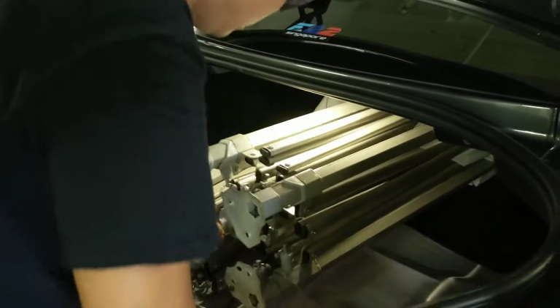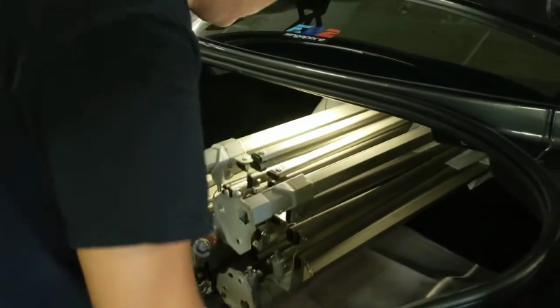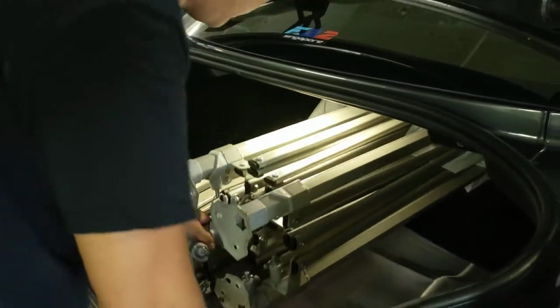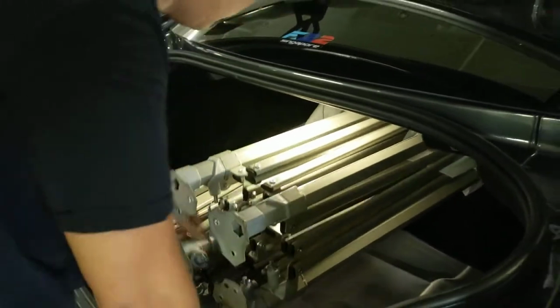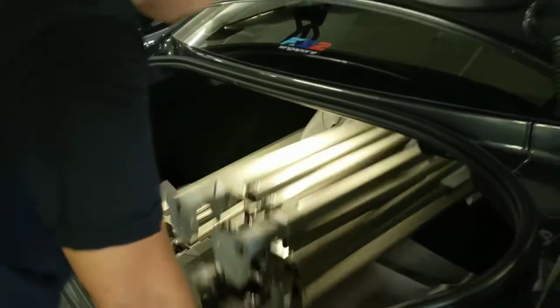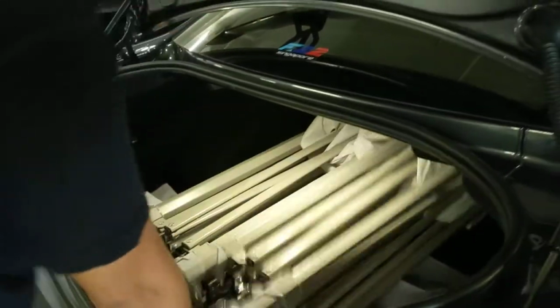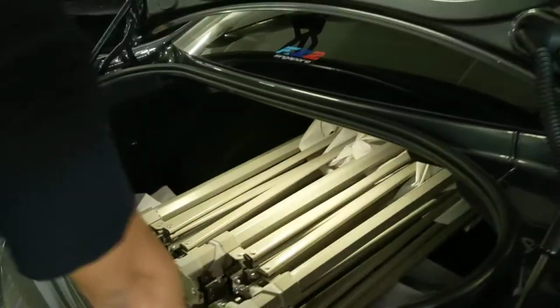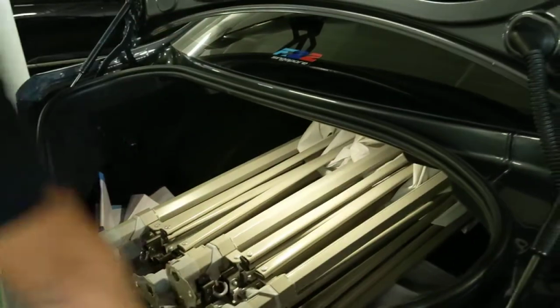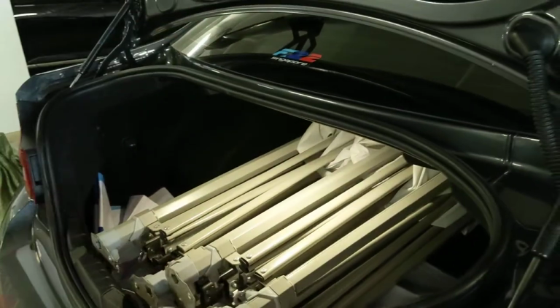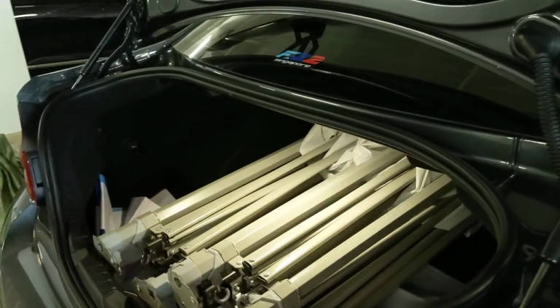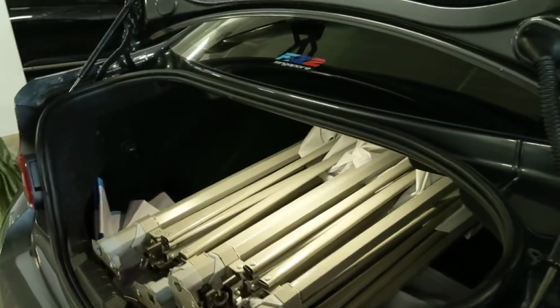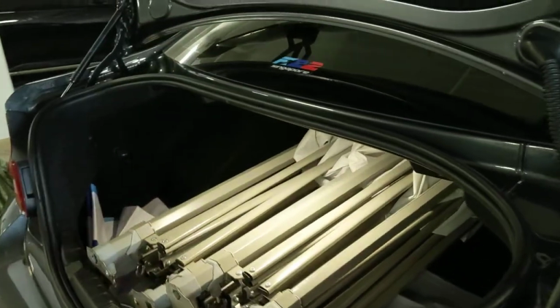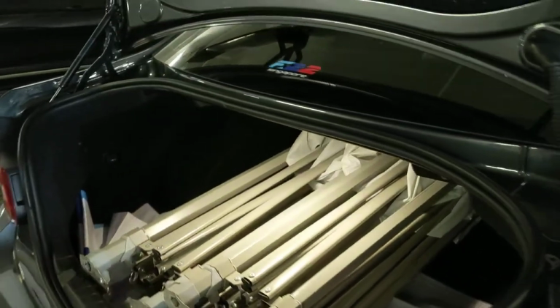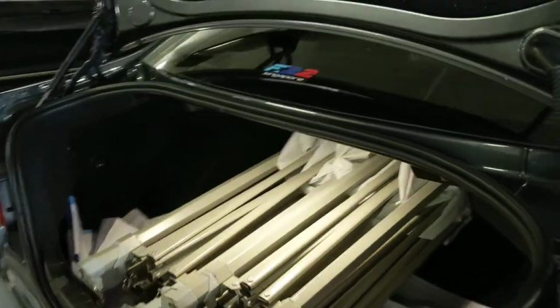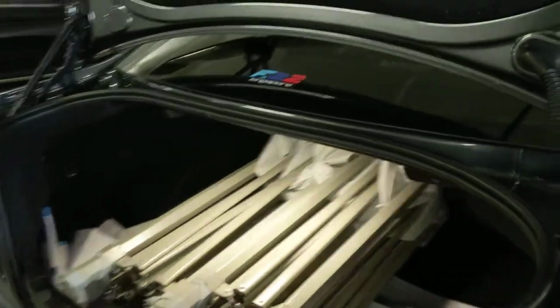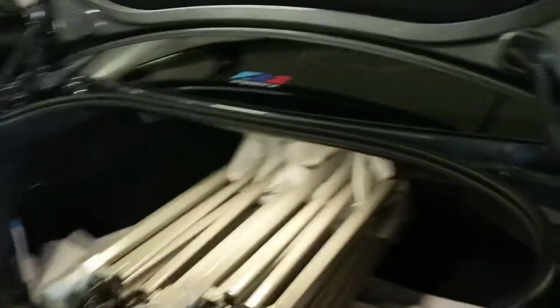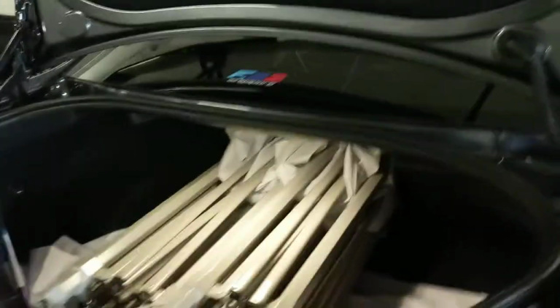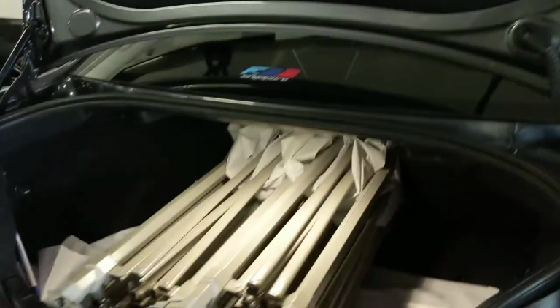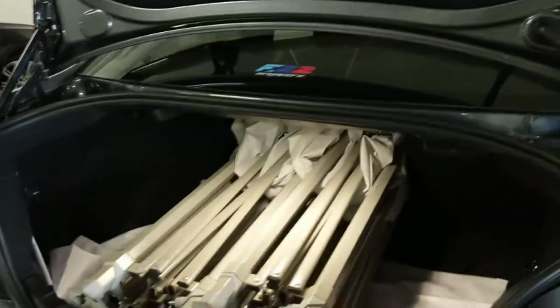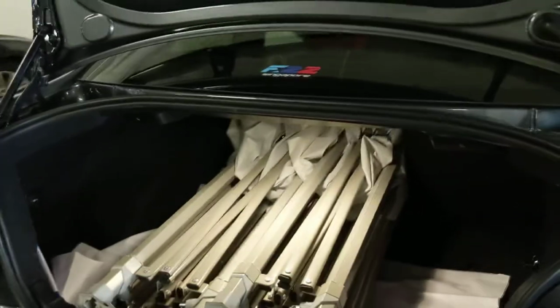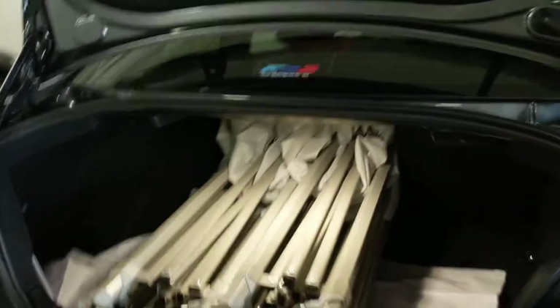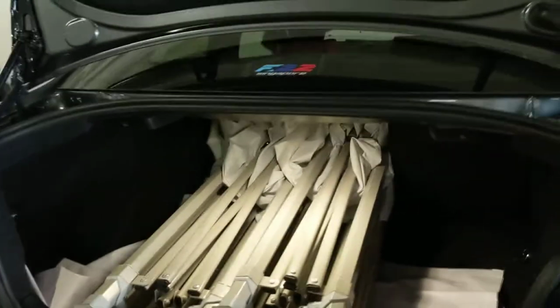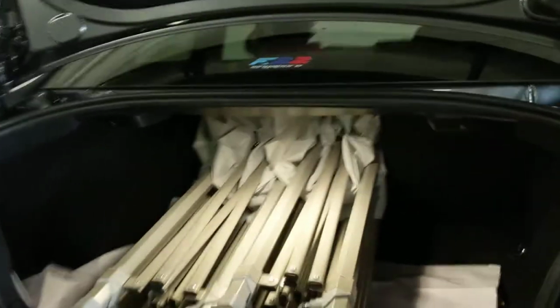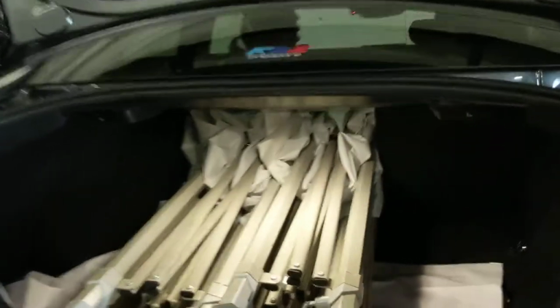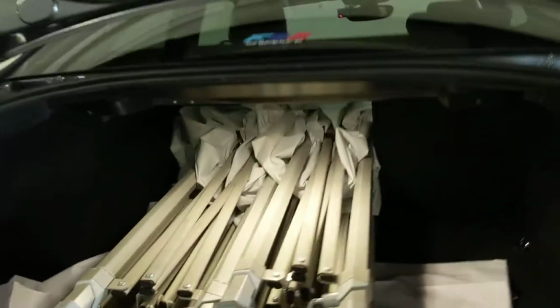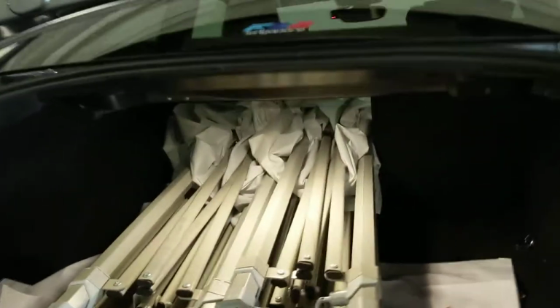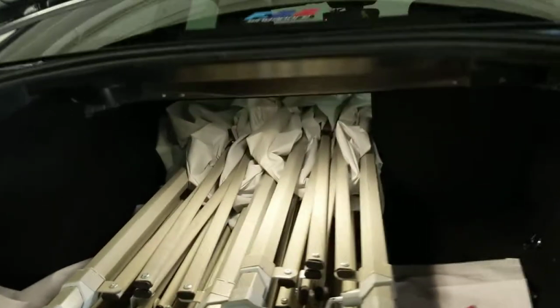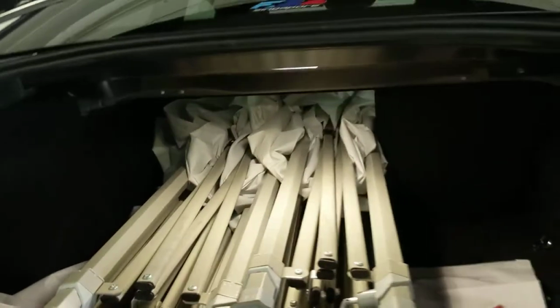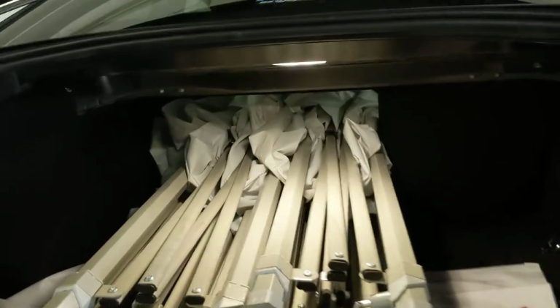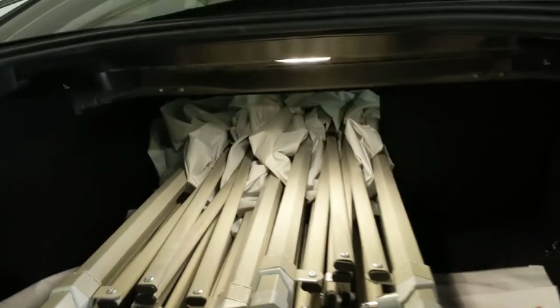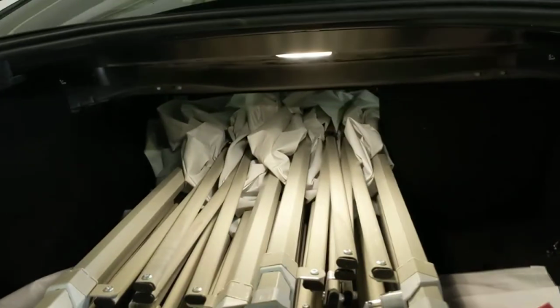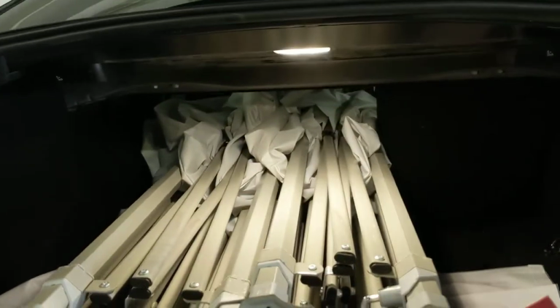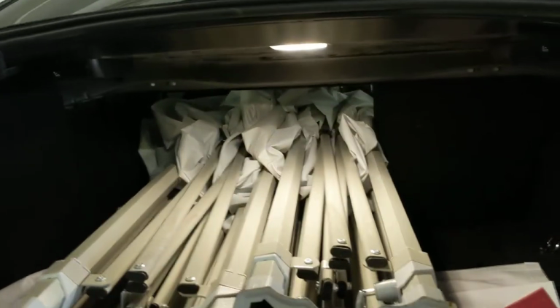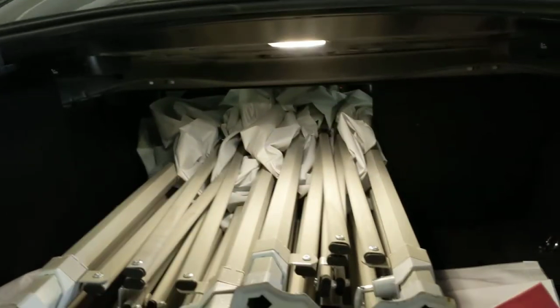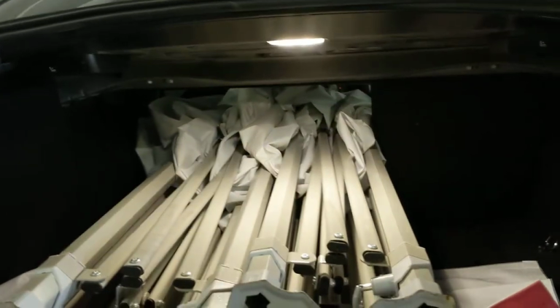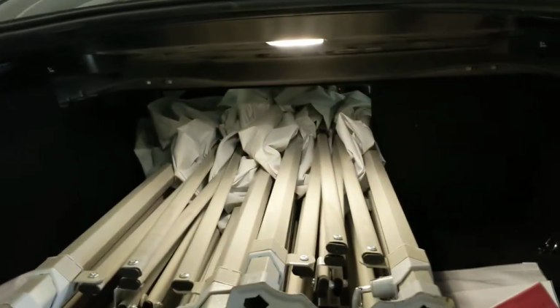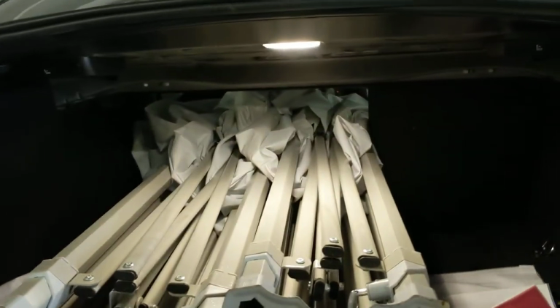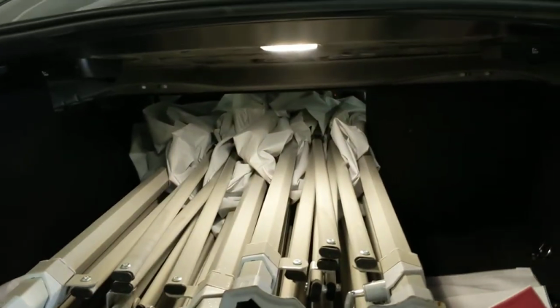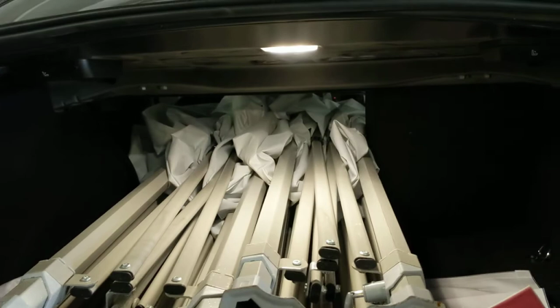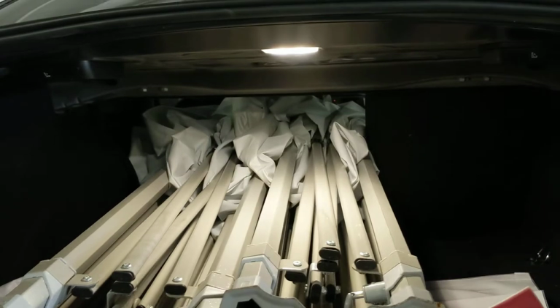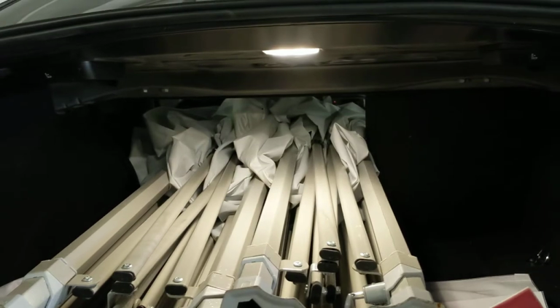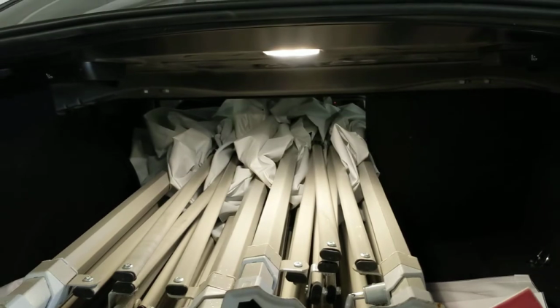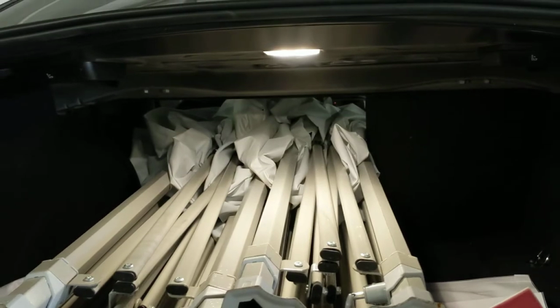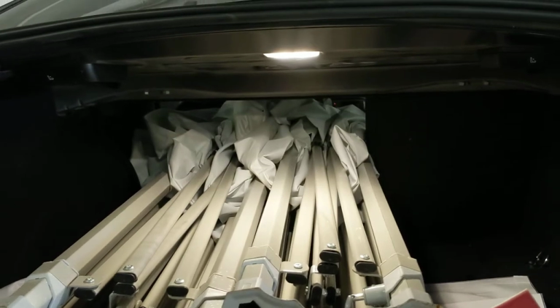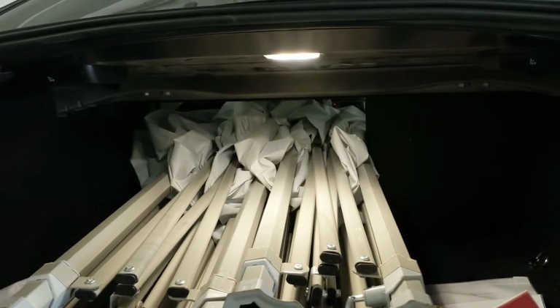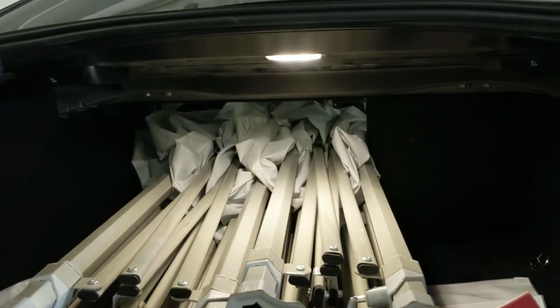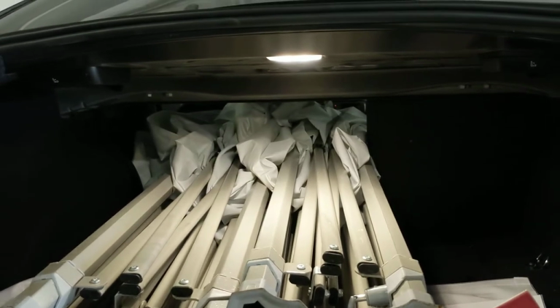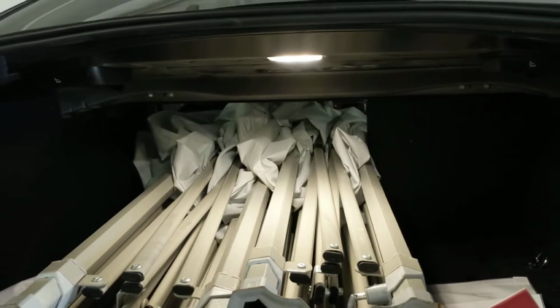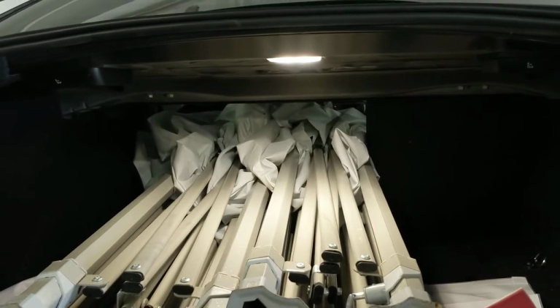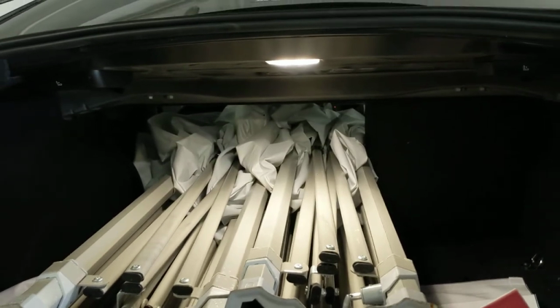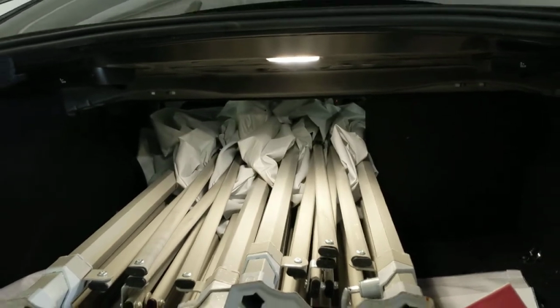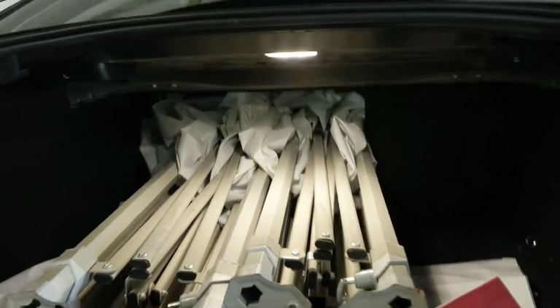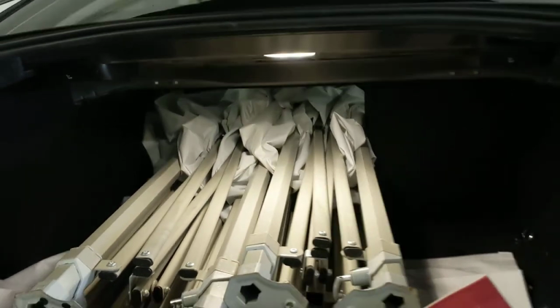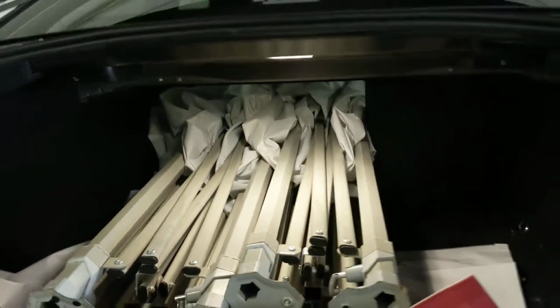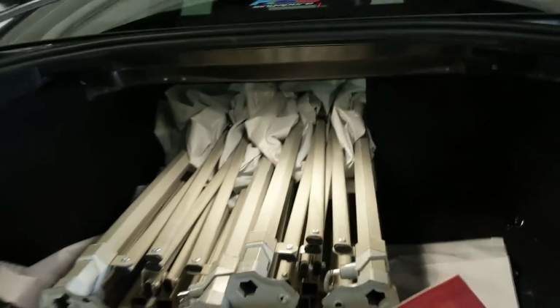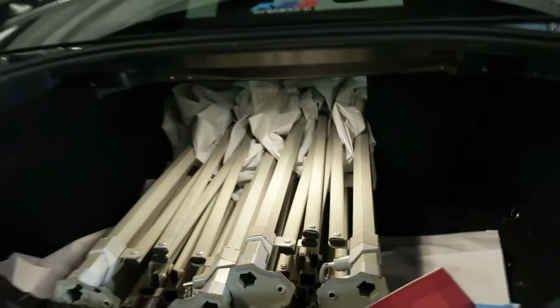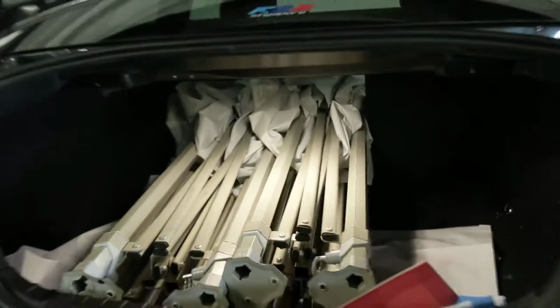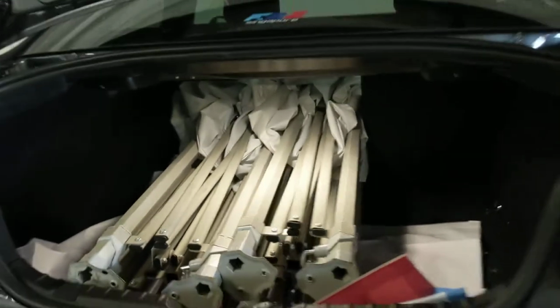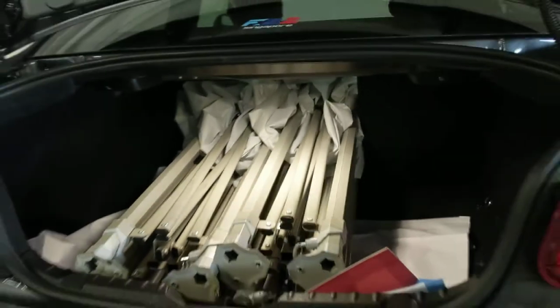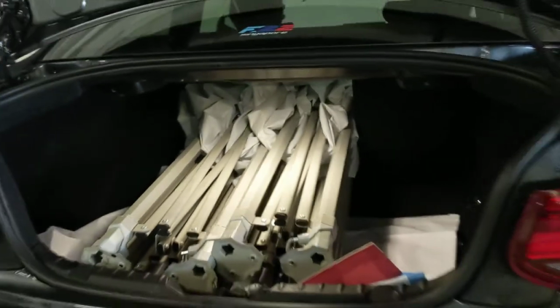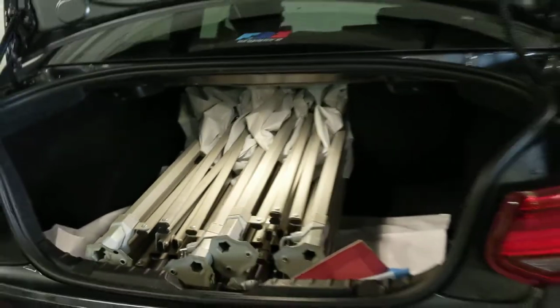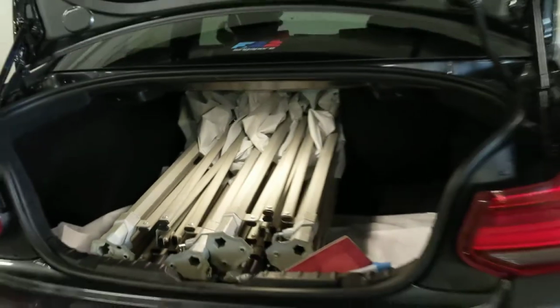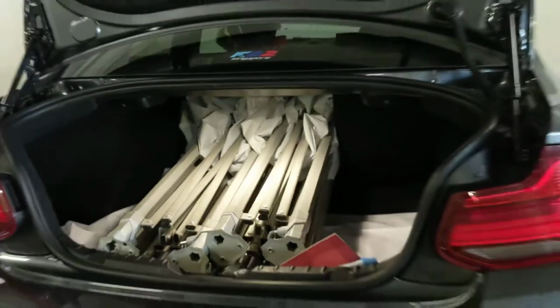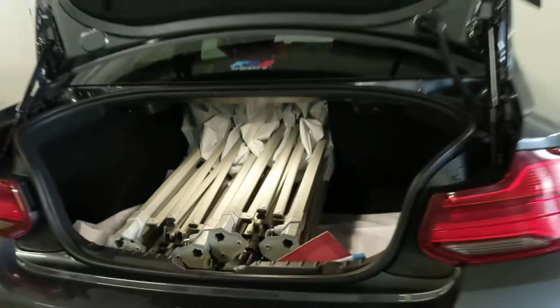Okay, and here we are, done for today — how we can easily fit two tanks in a car.